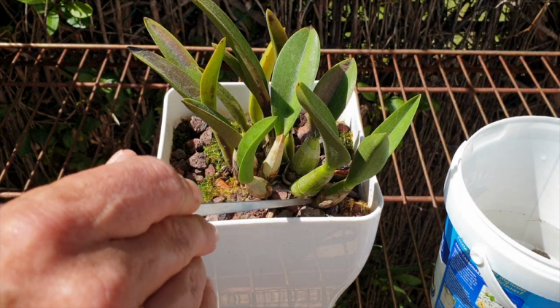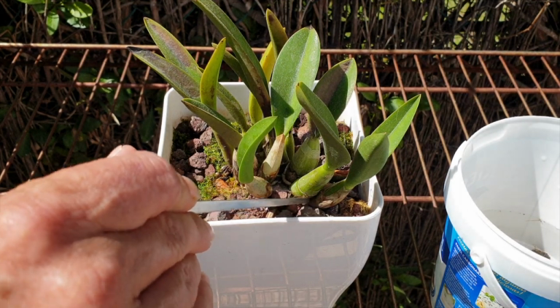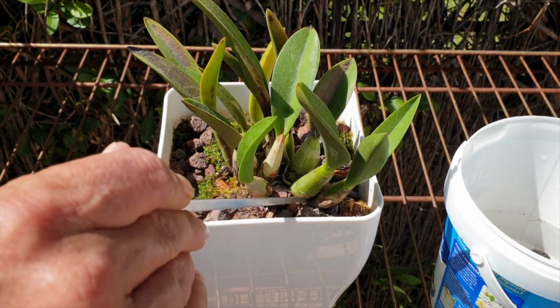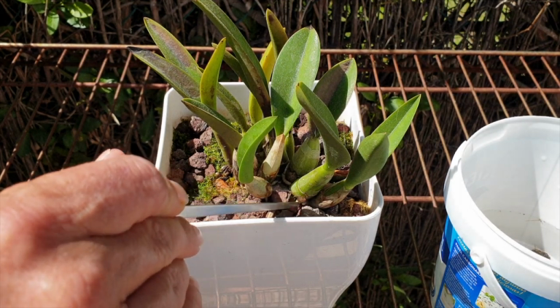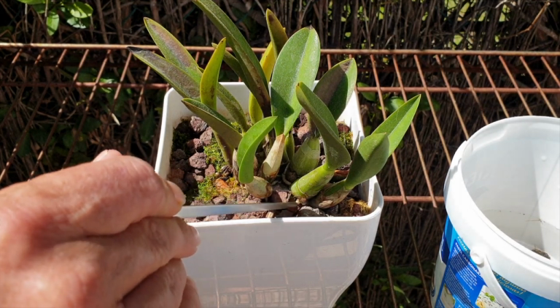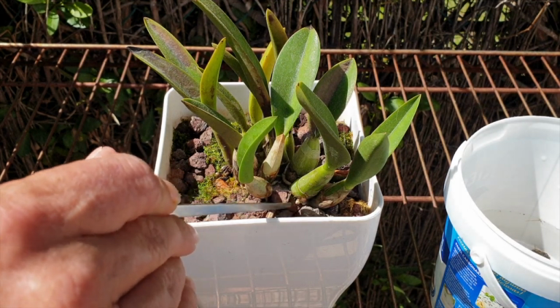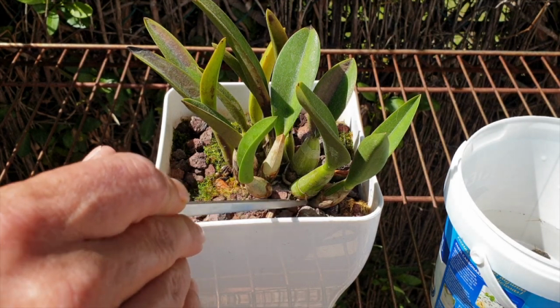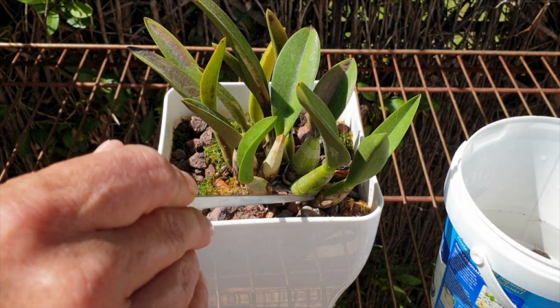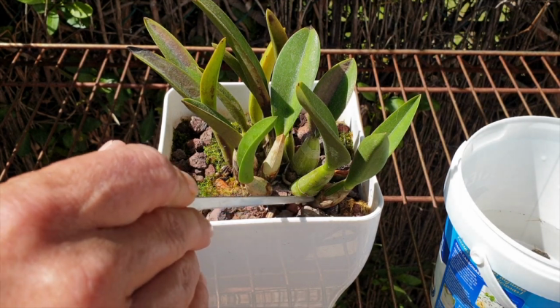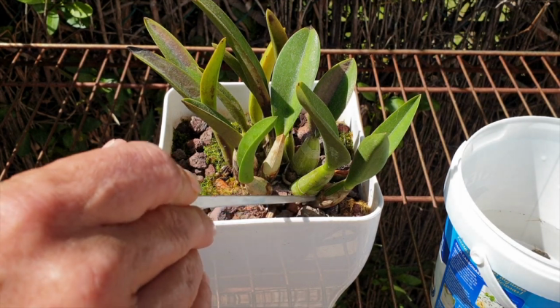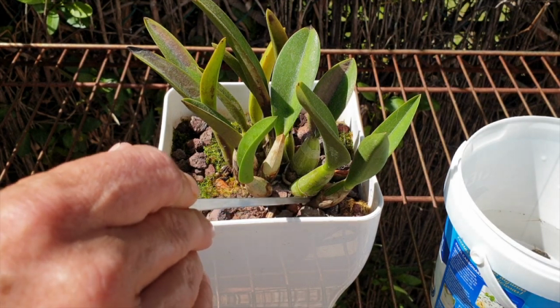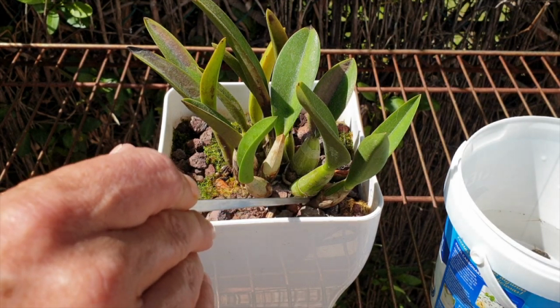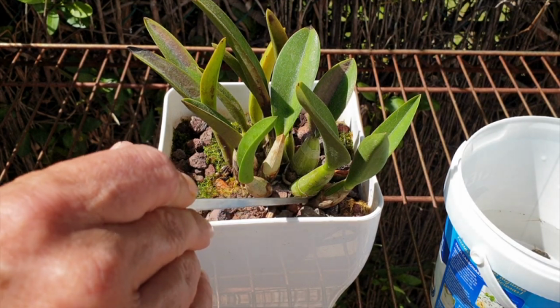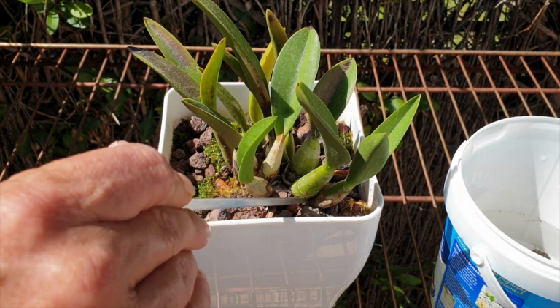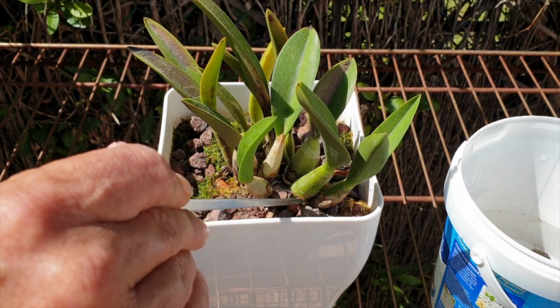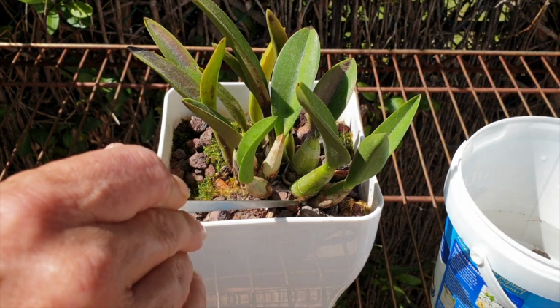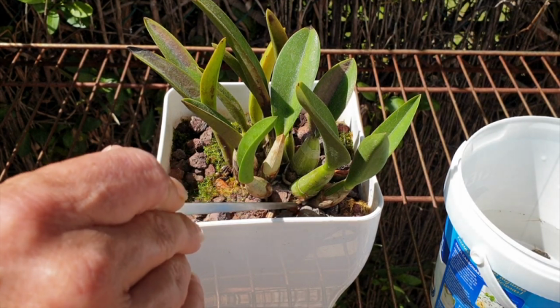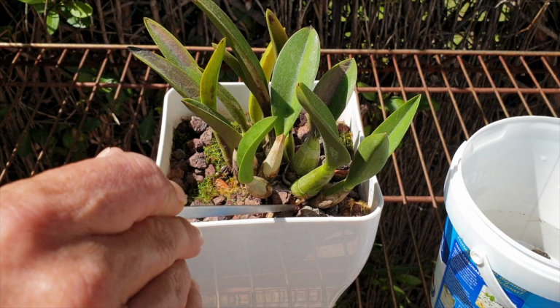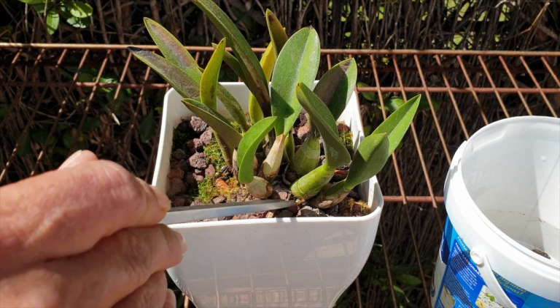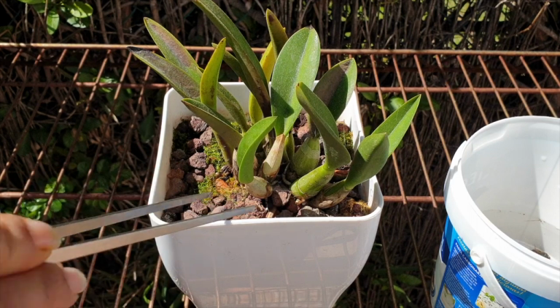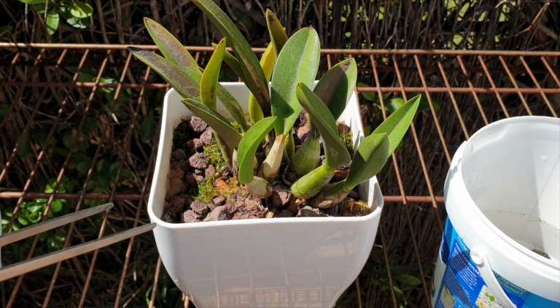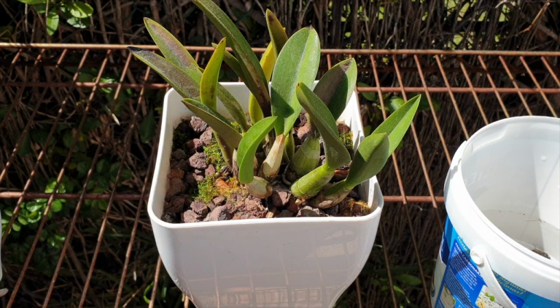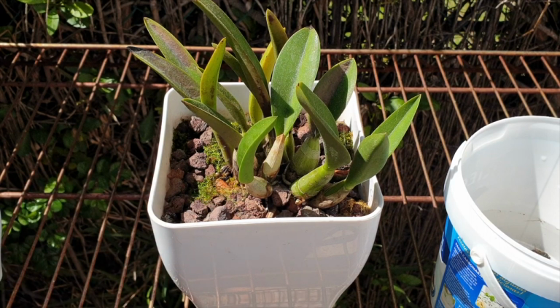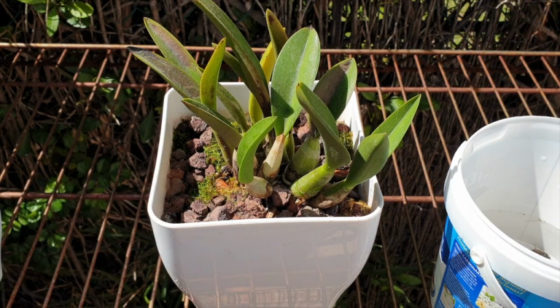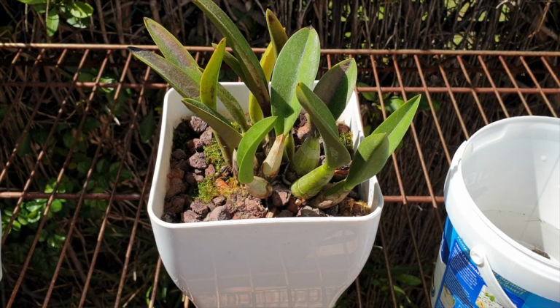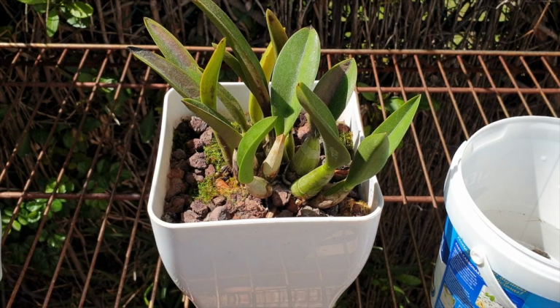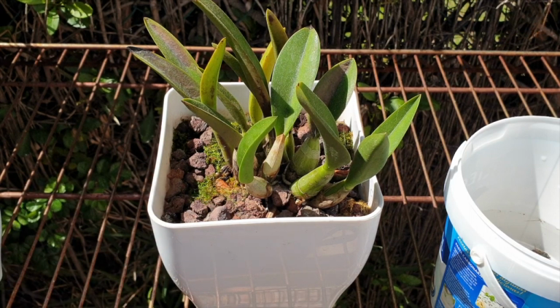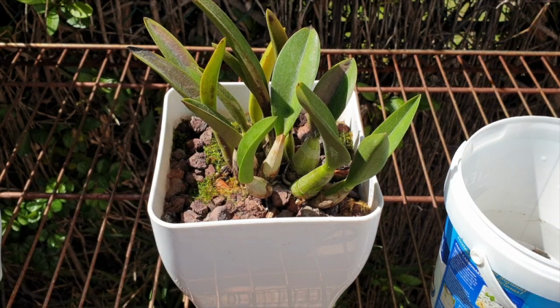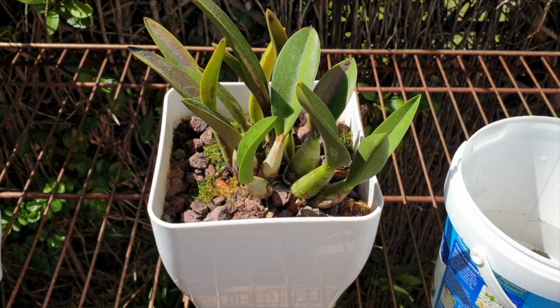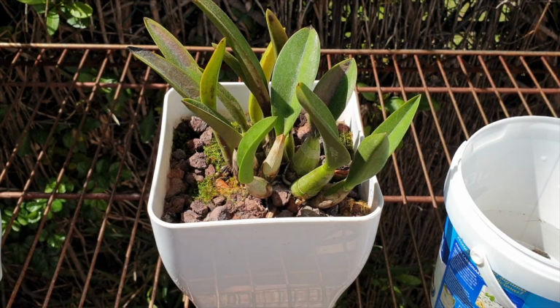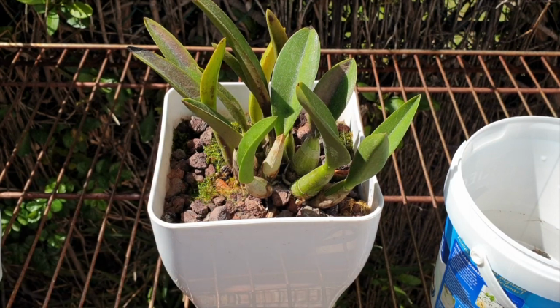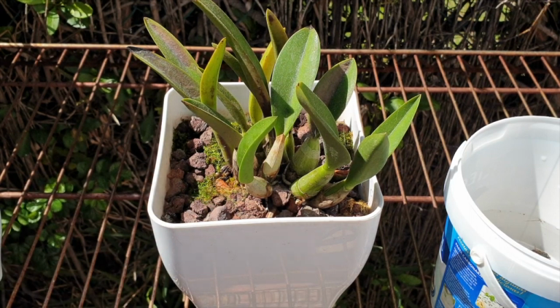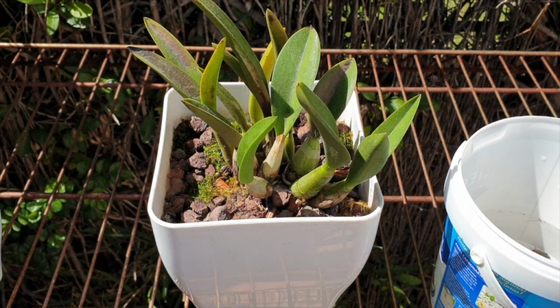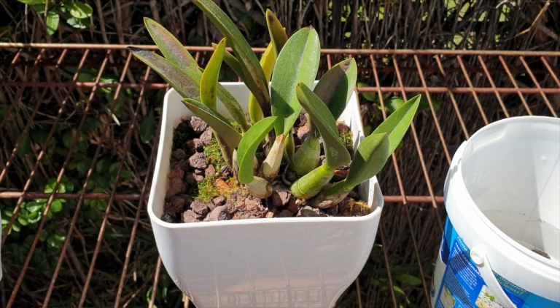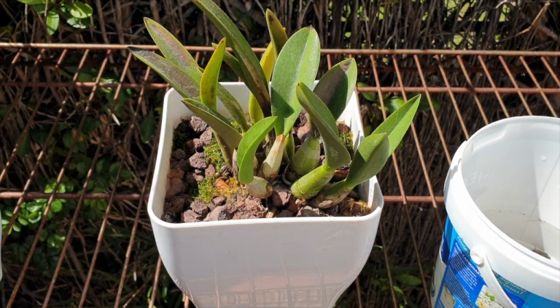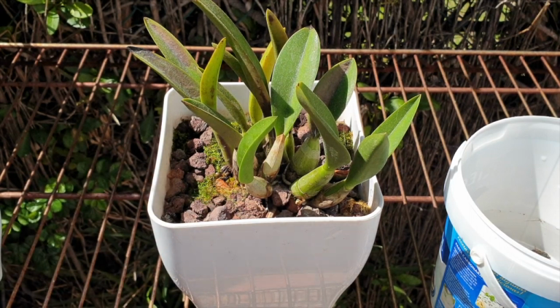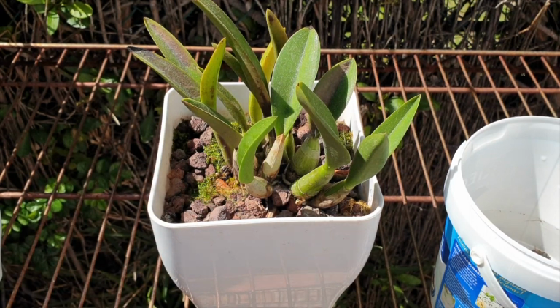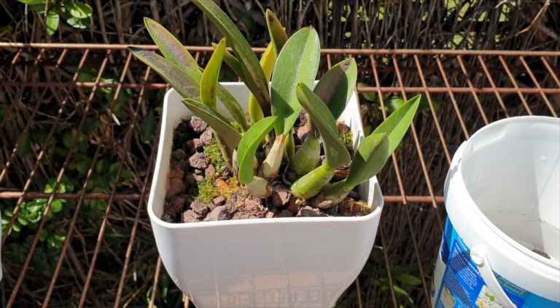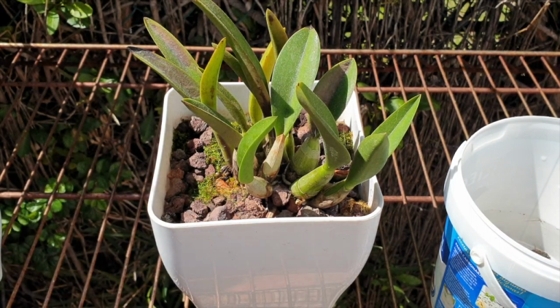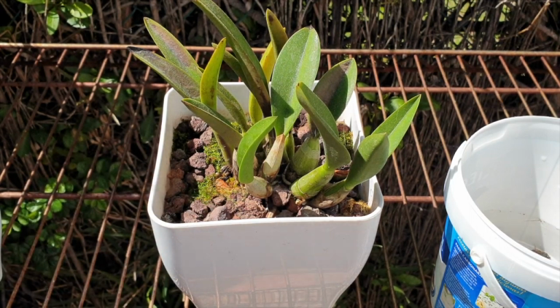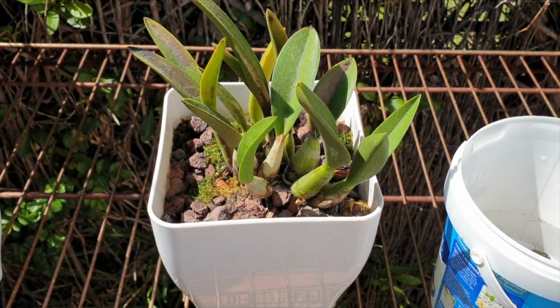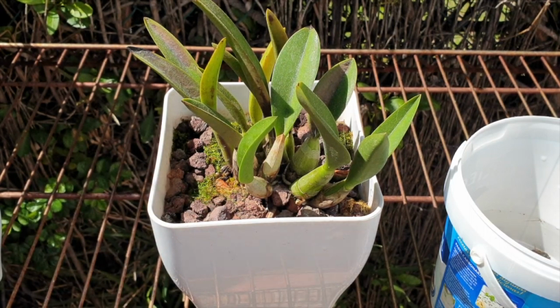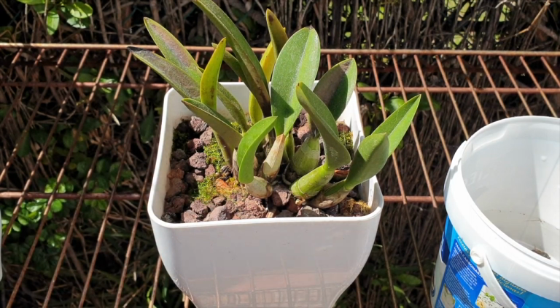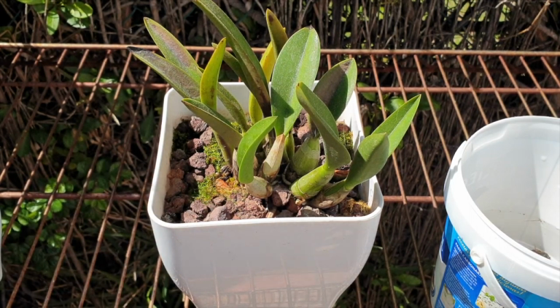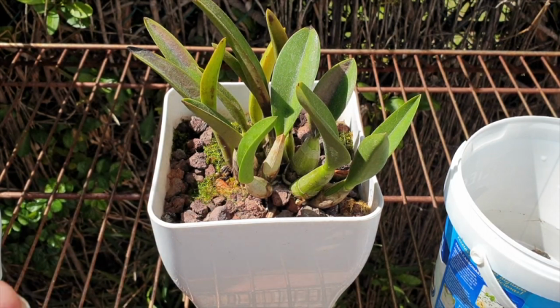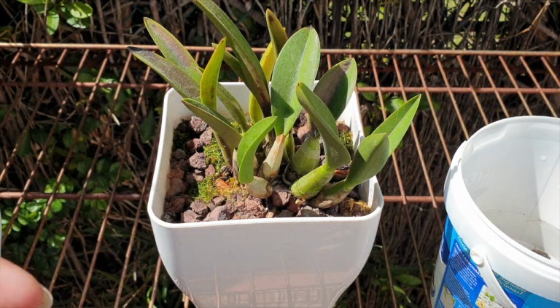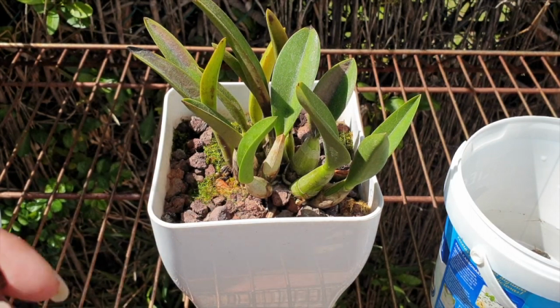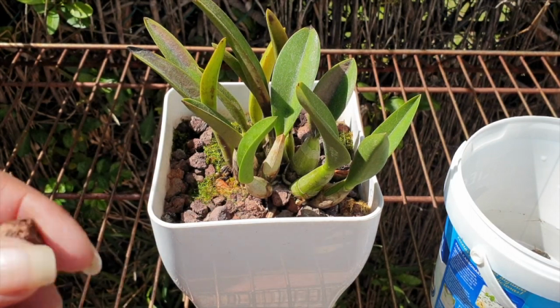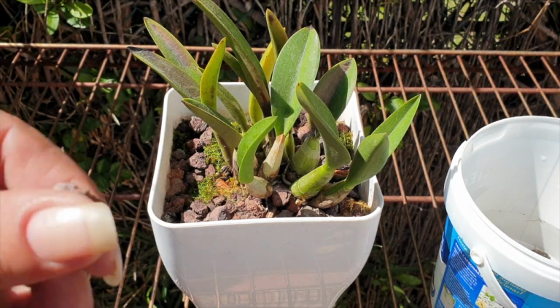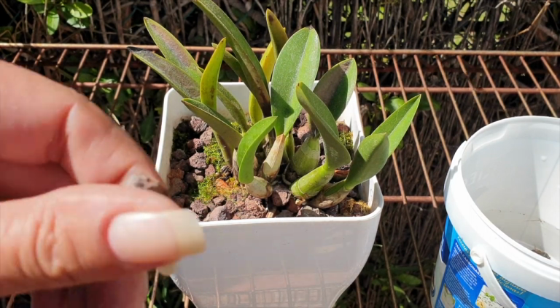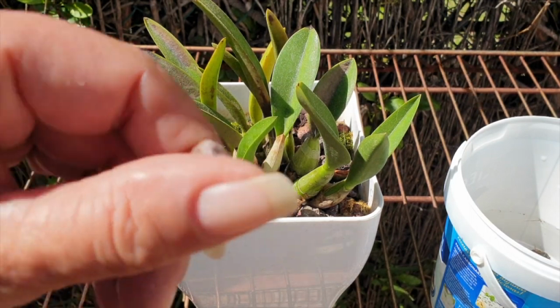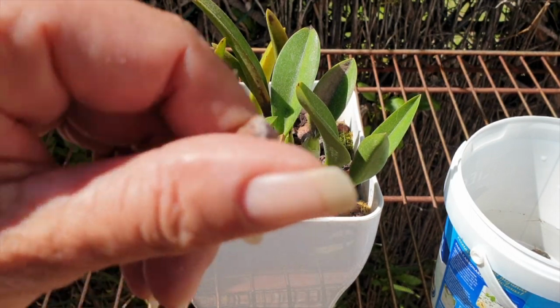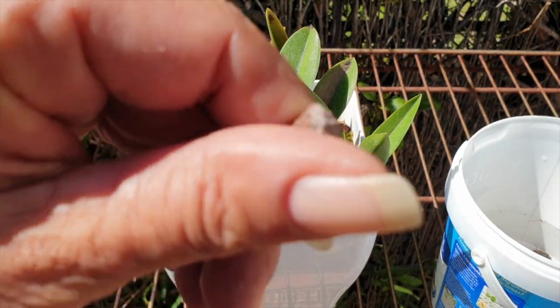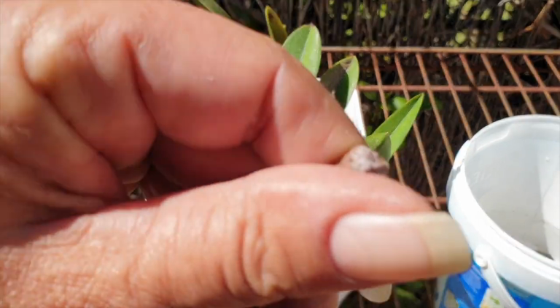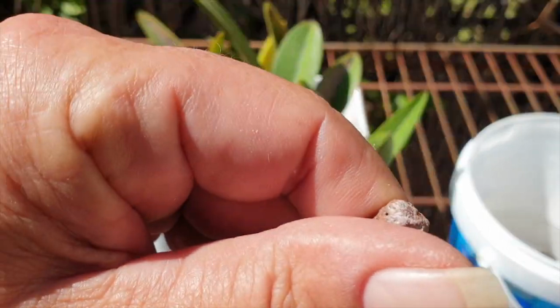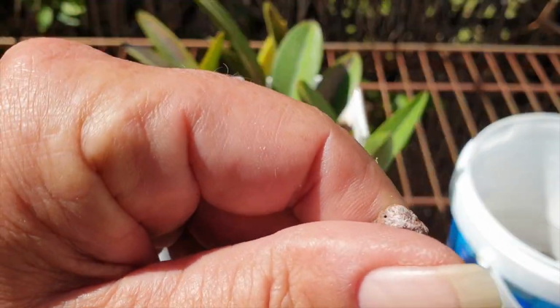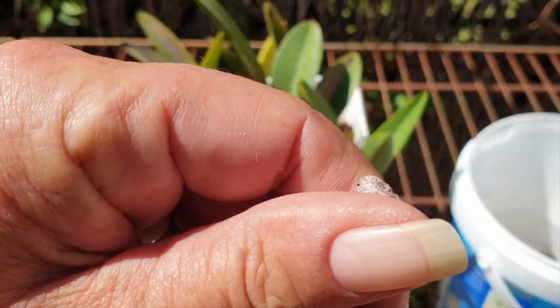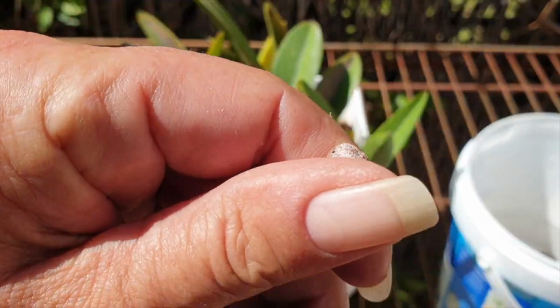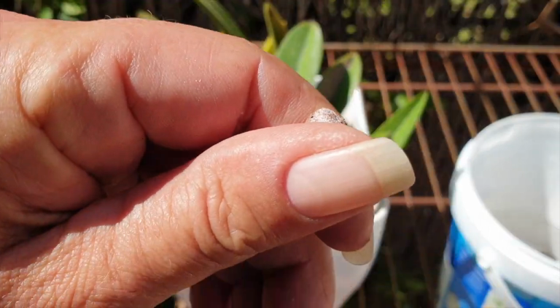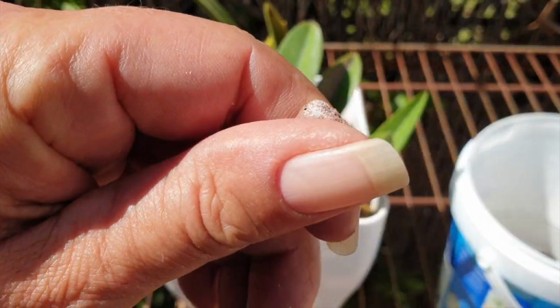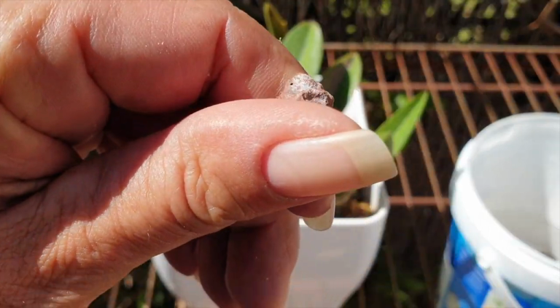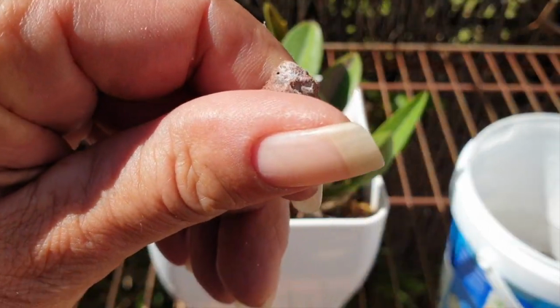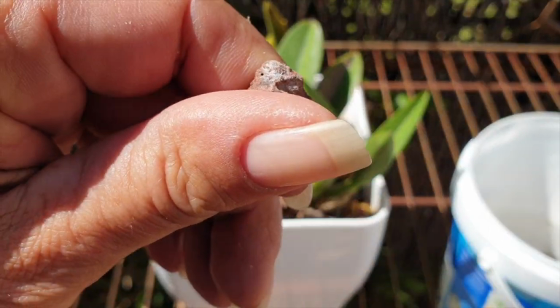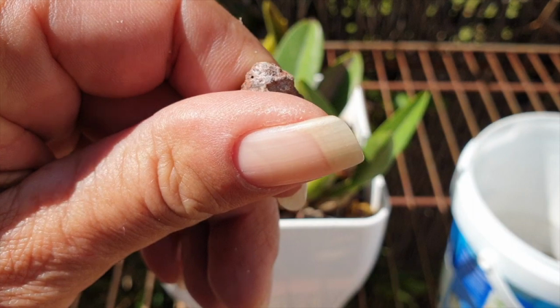Usually during the summer I mist and mist and mist, and that keeps all the salt buildup at bay. This is also an indicator that I don't need to be so aggressive with fertilizing for Repiculus lelias, because they really don't need much. The ones that don't do anything during the winter get more salt buildup.